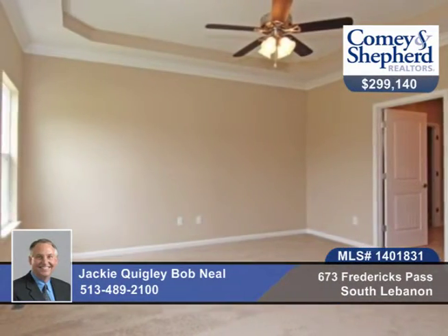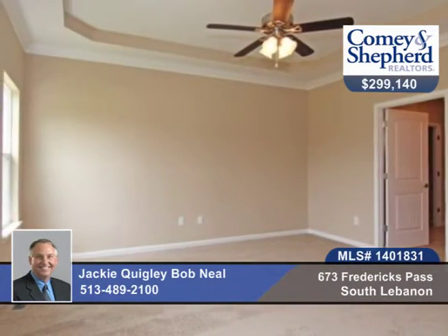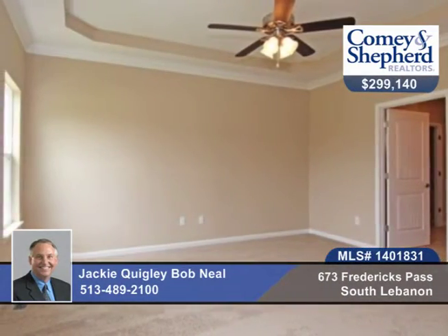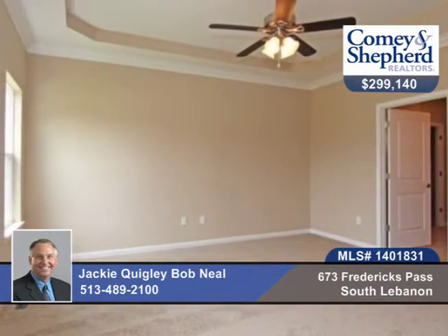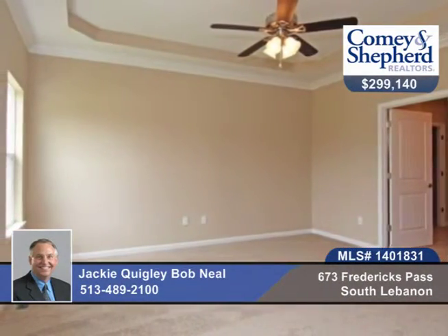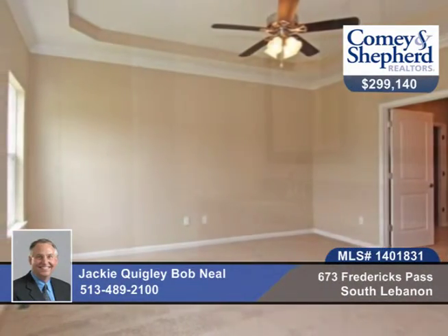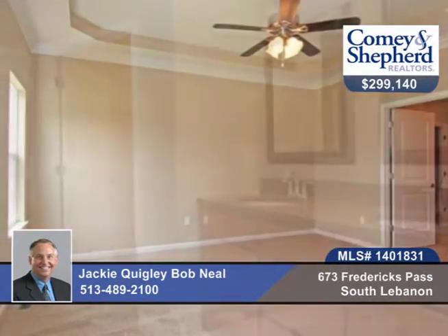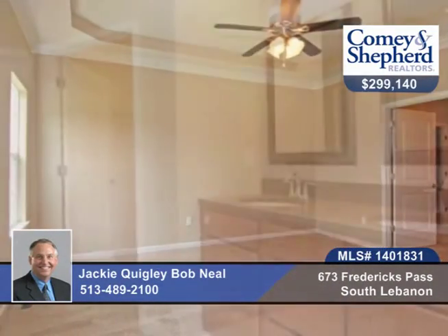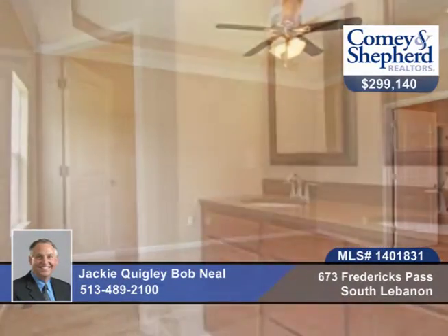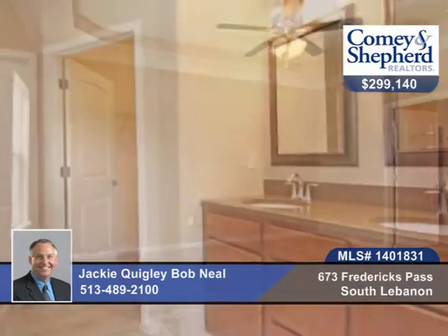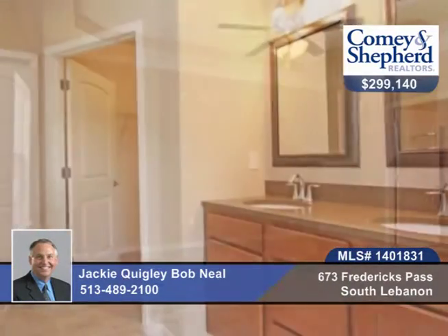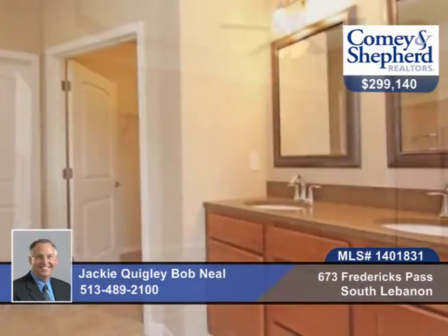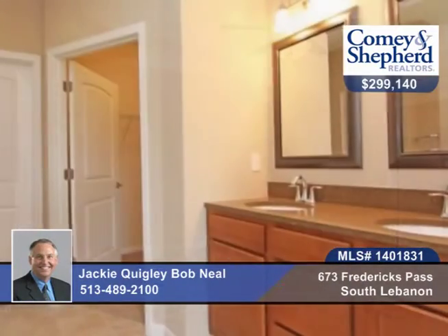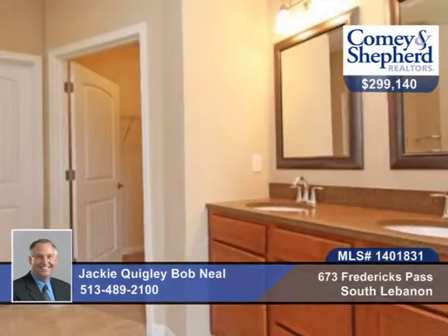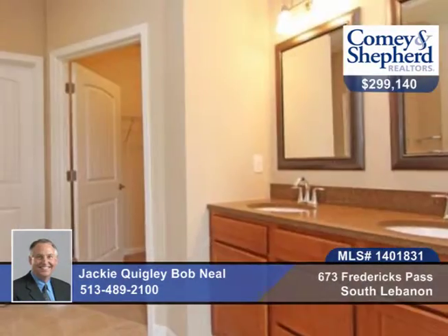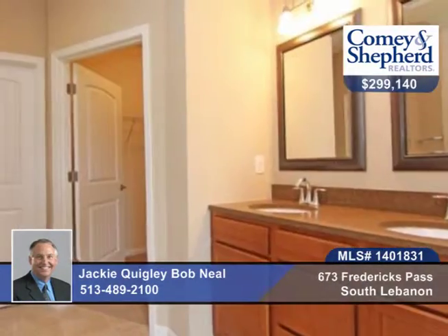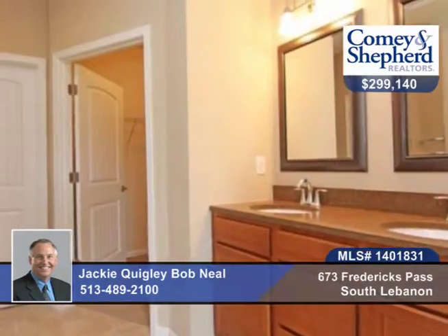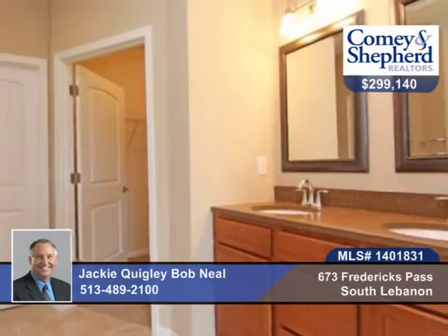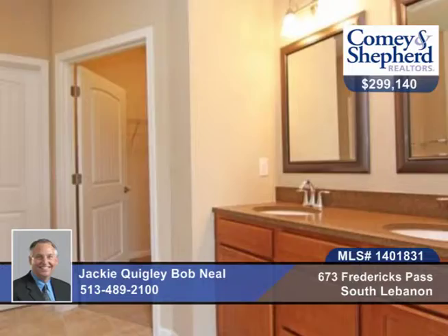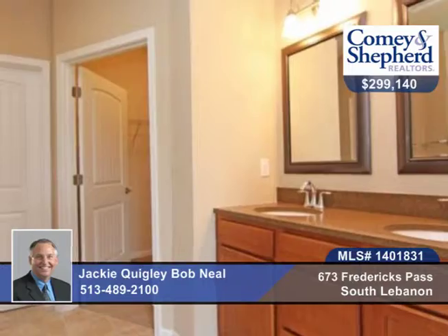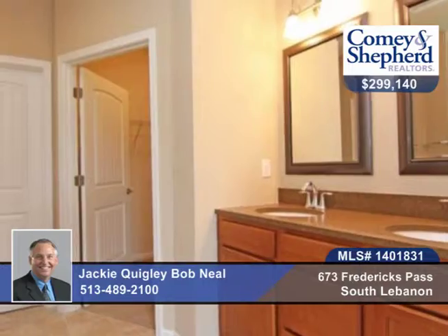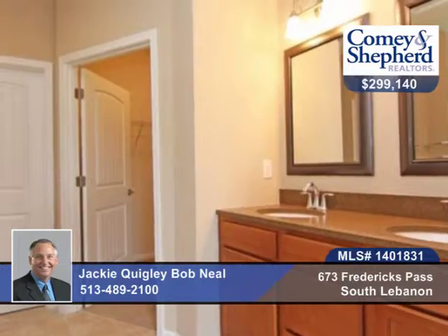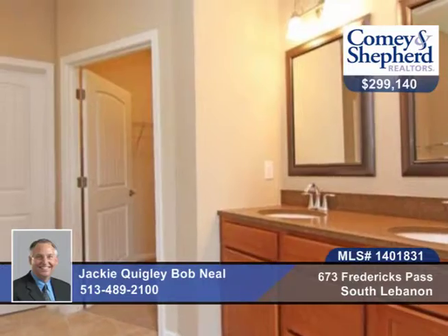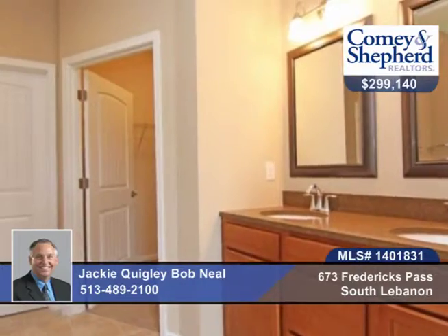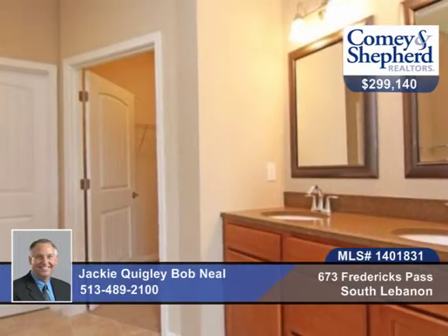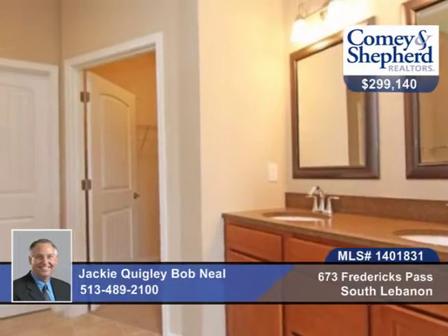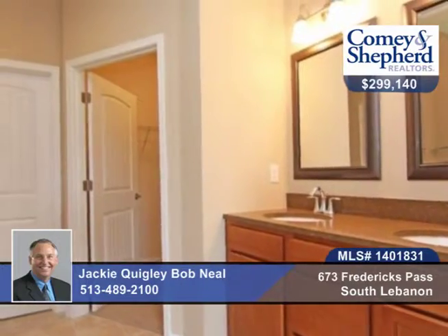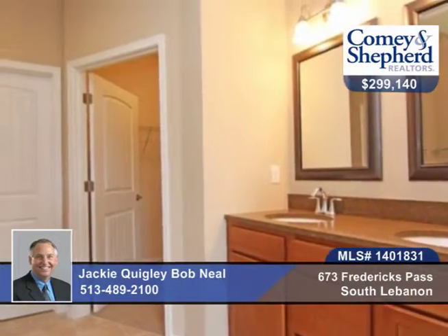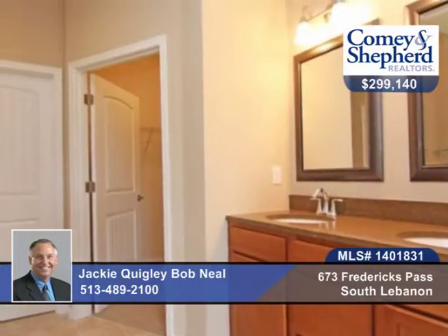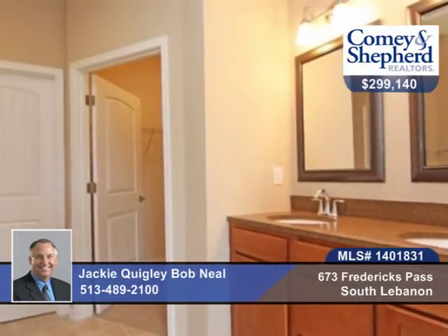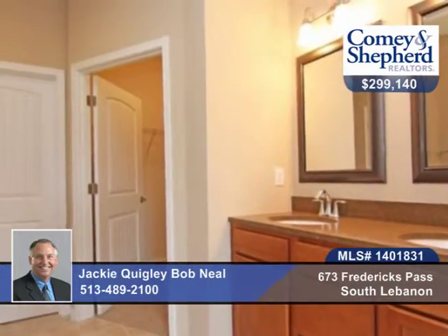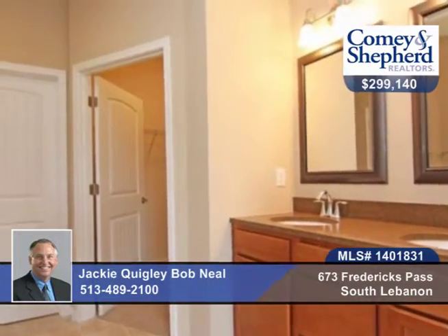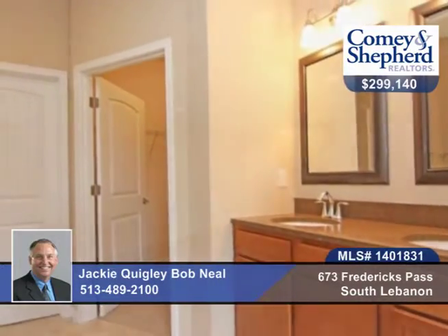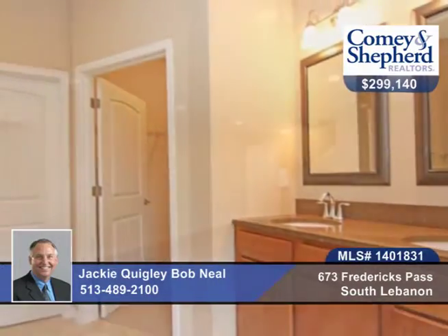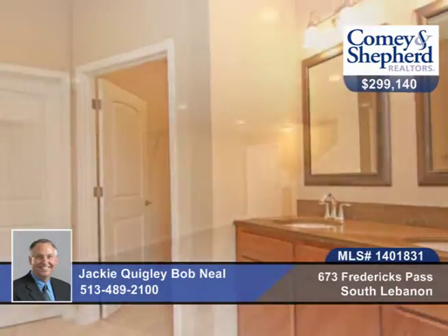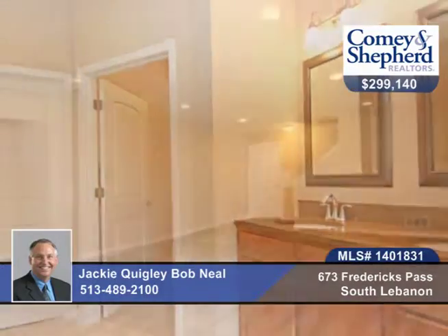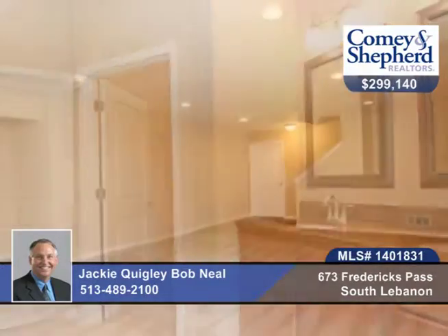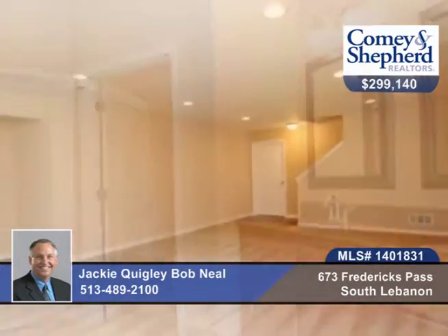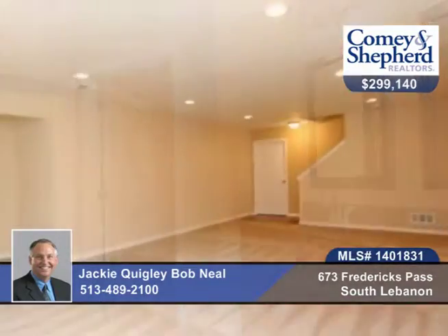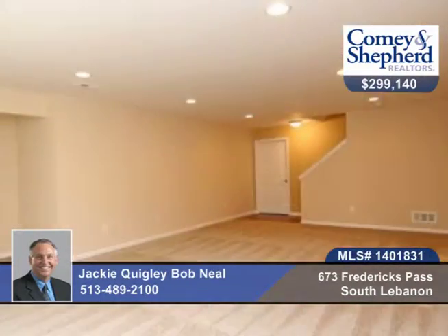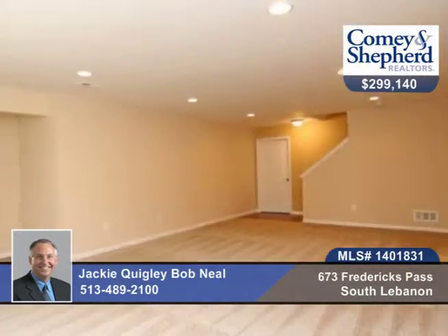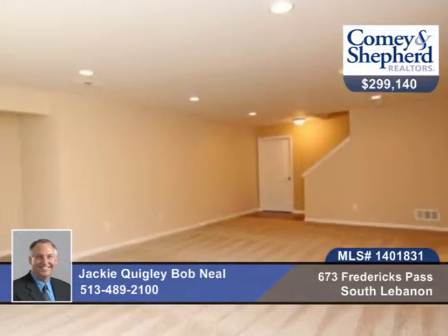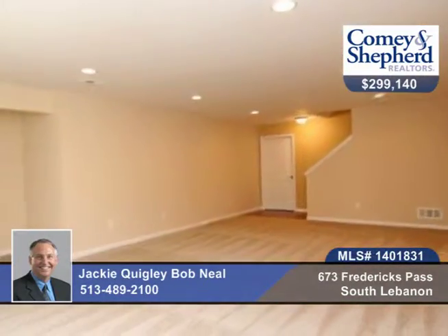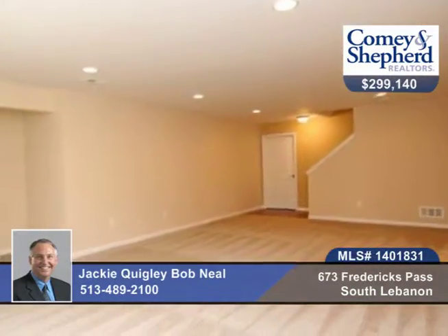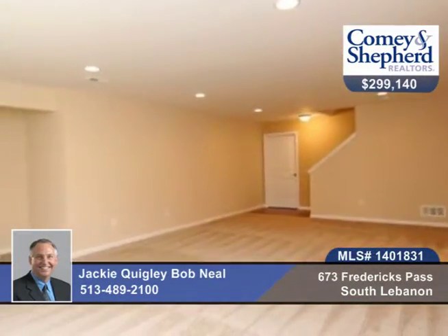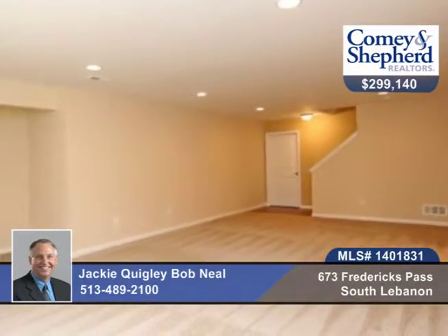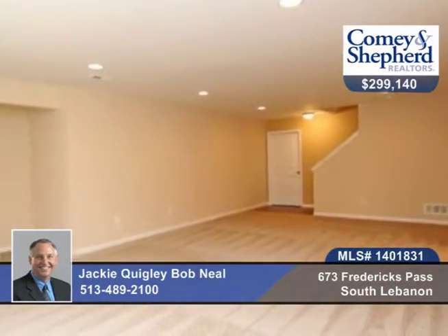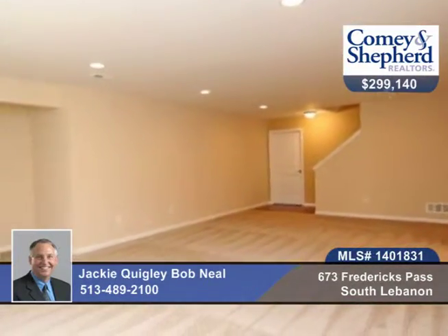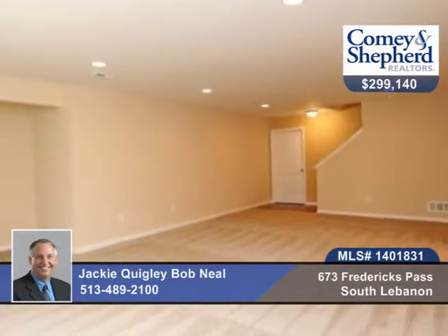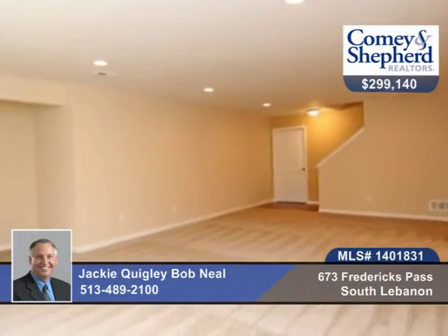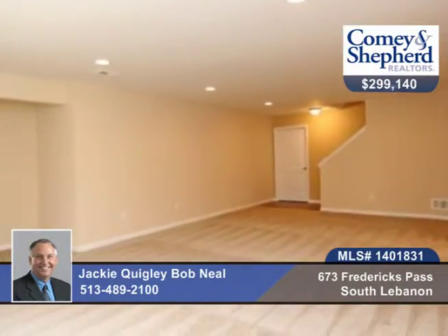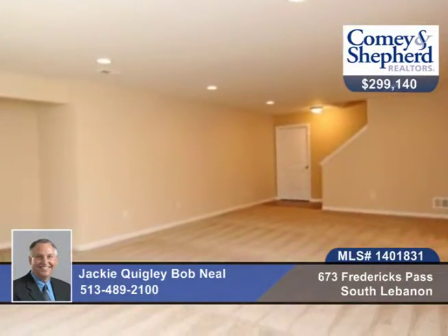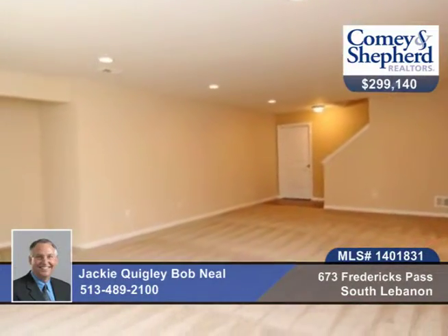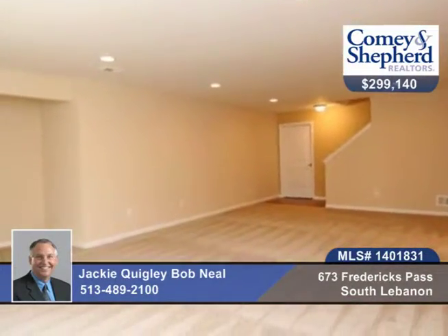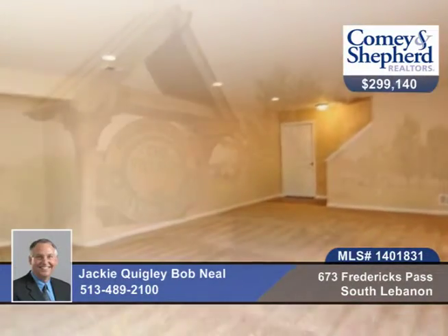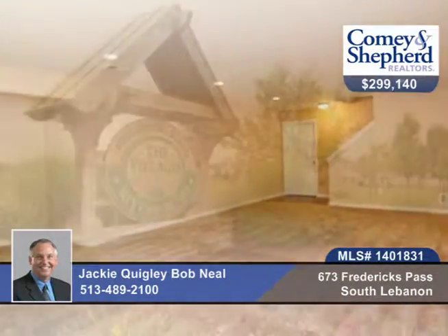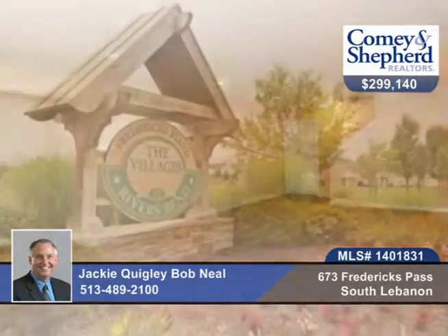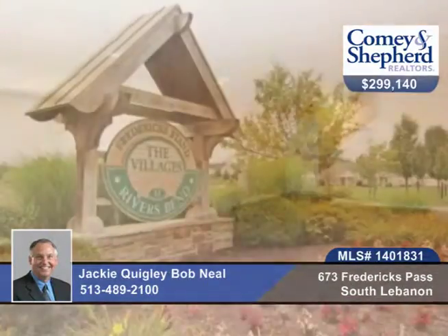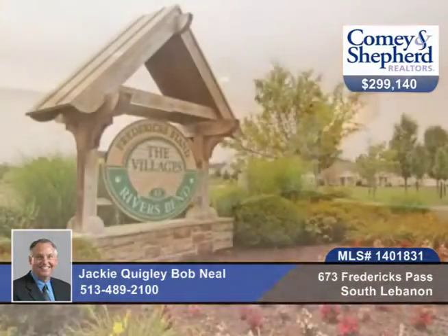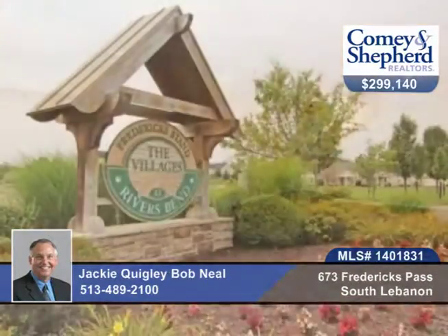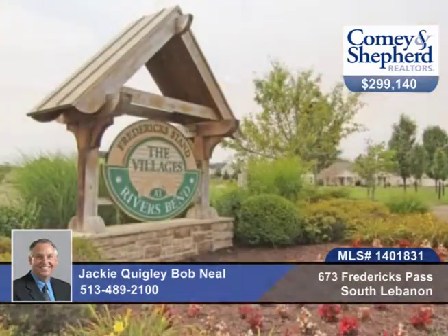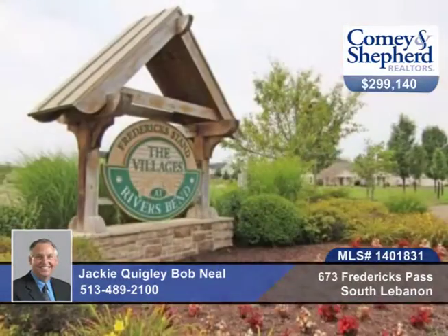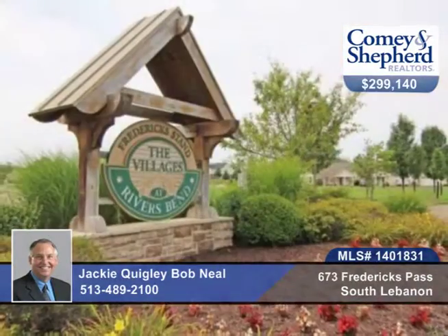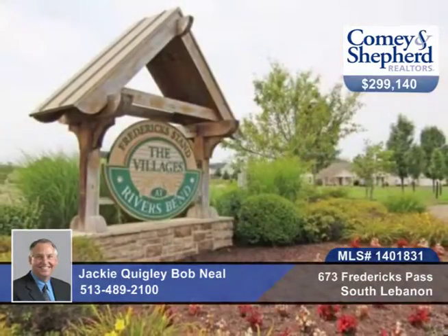This Elkins plan has a partially finished basement. Check out this home before it slips away with Jackie or Bob.